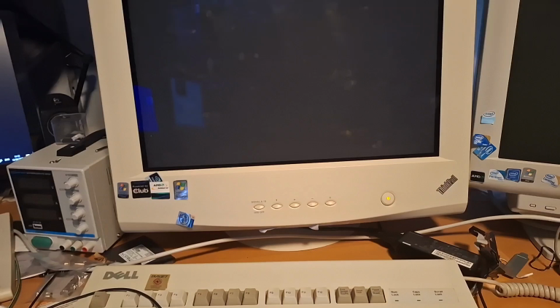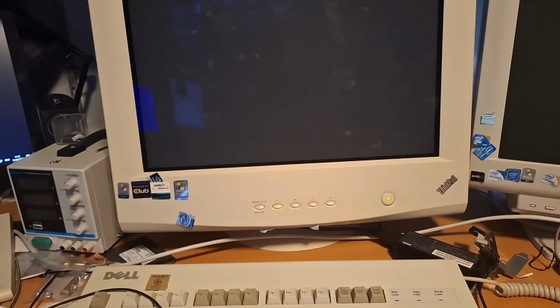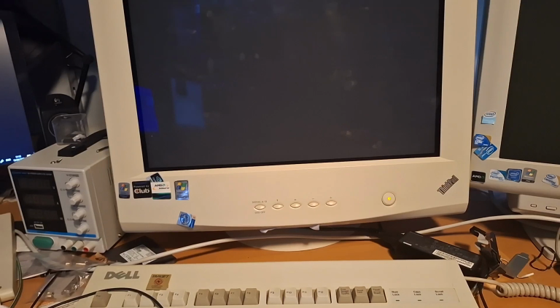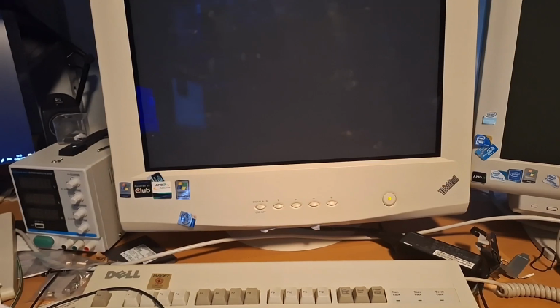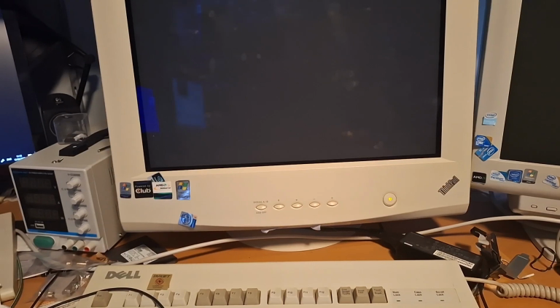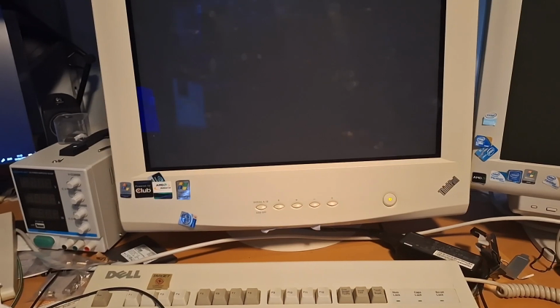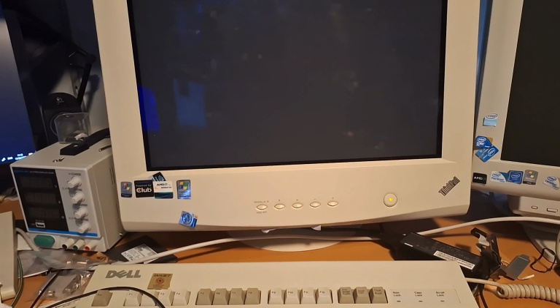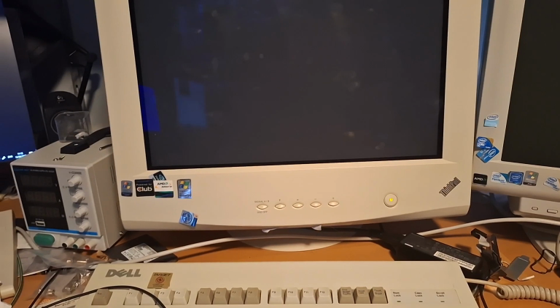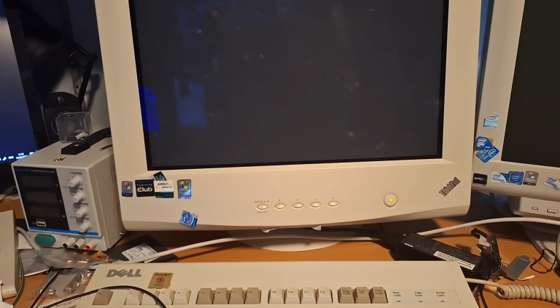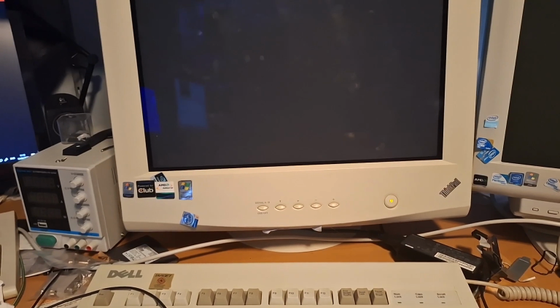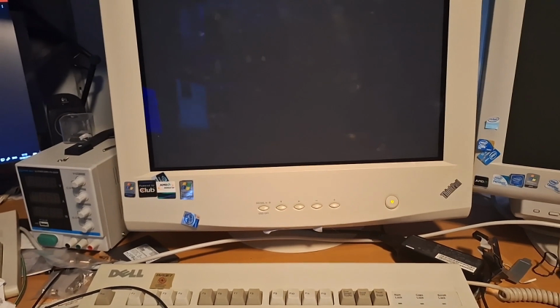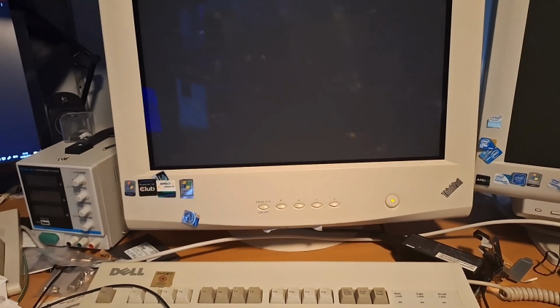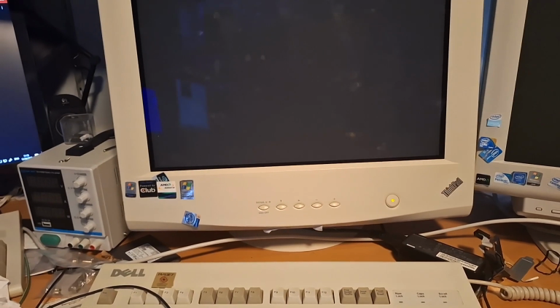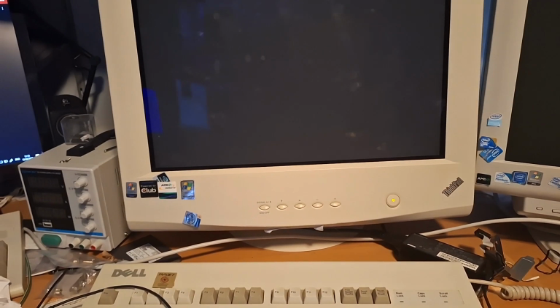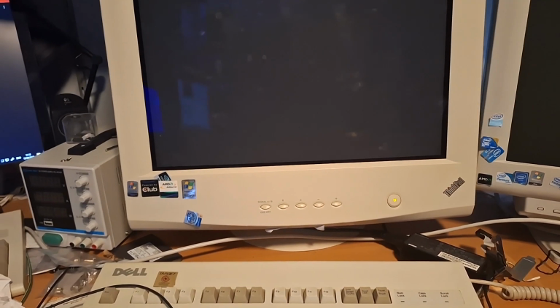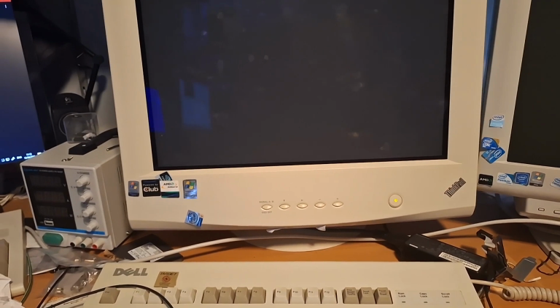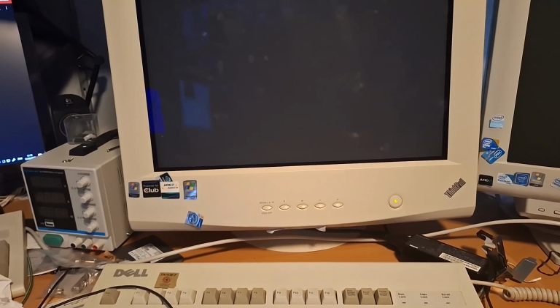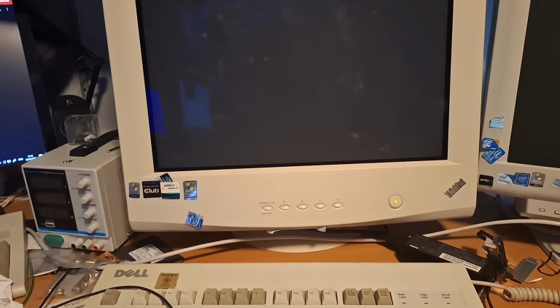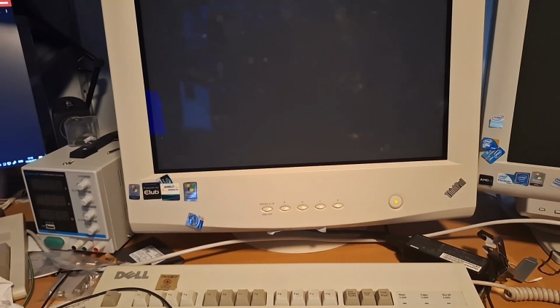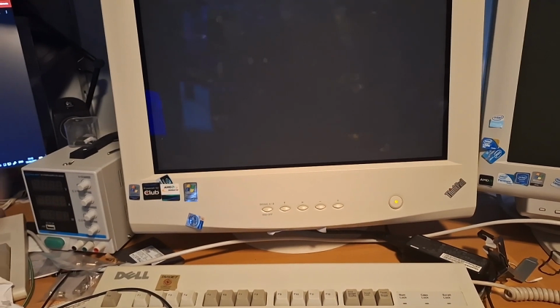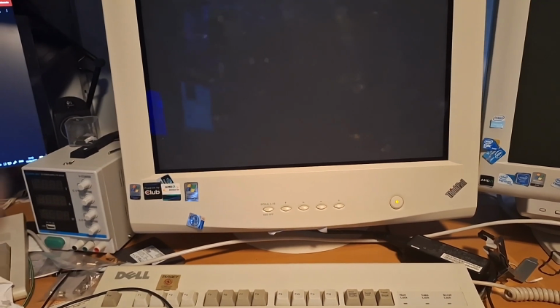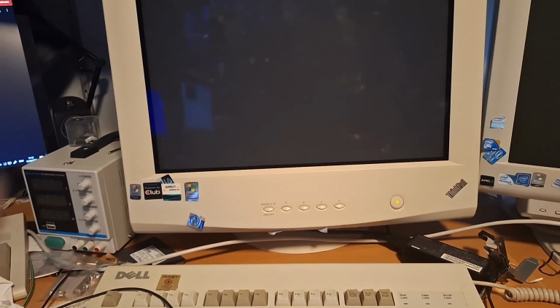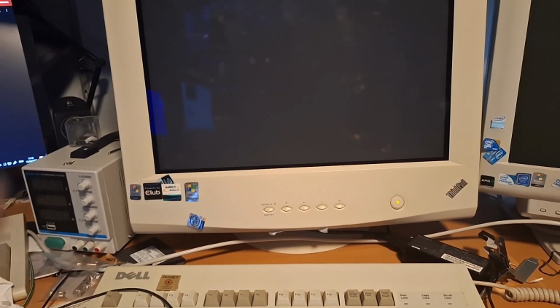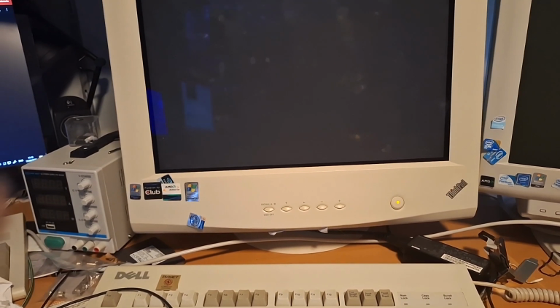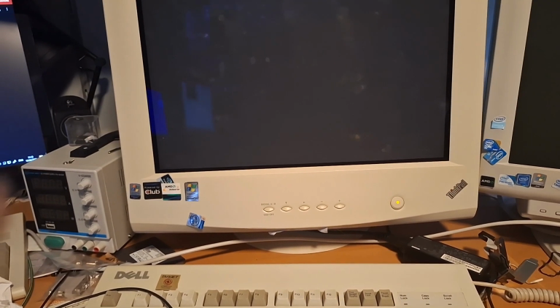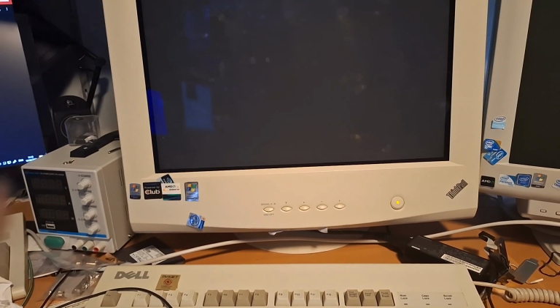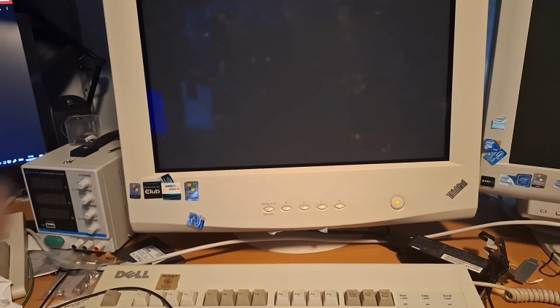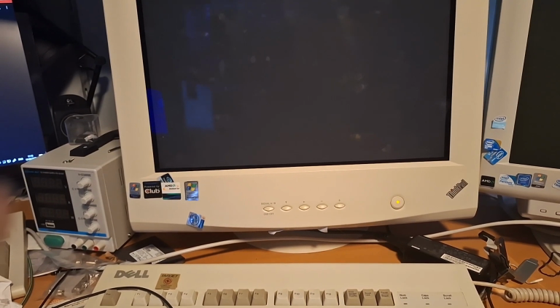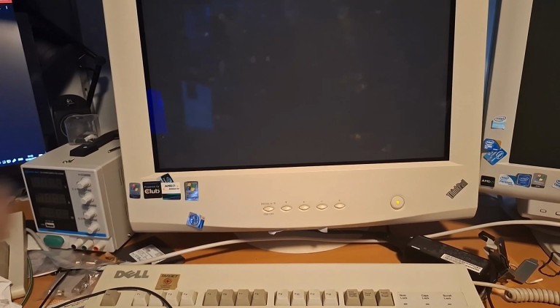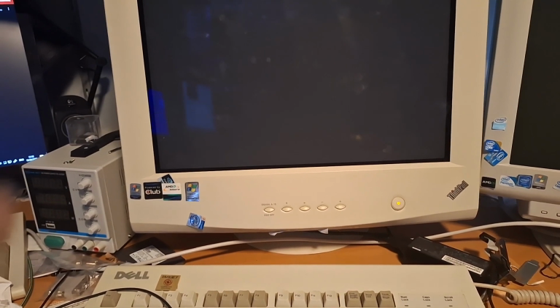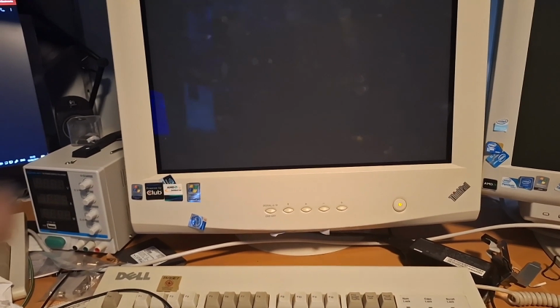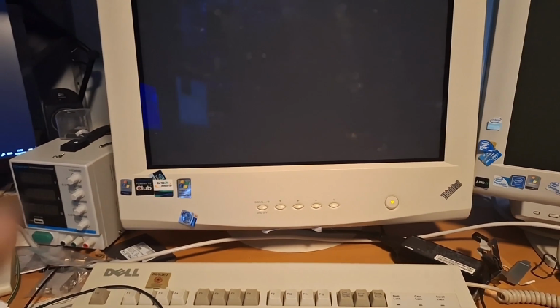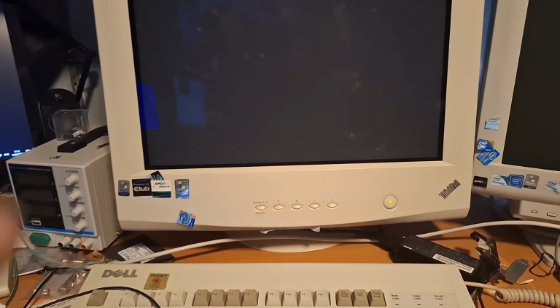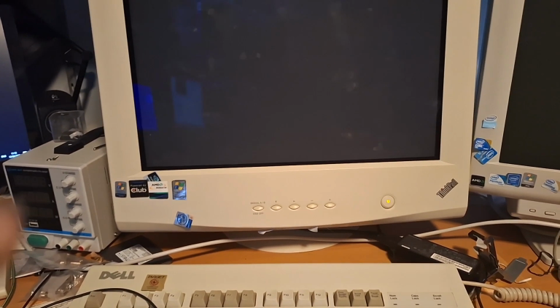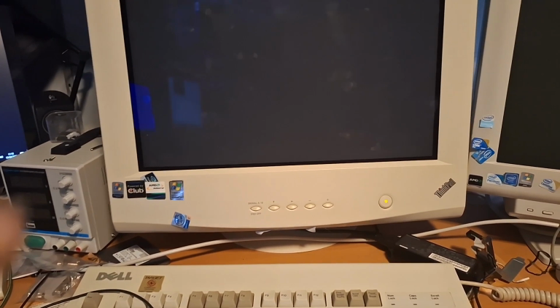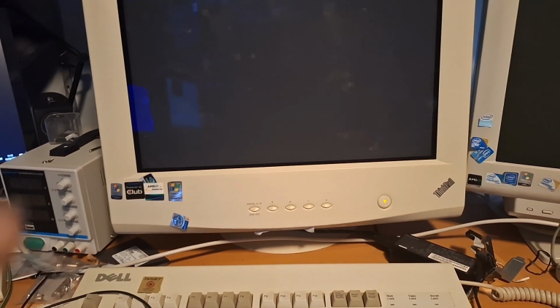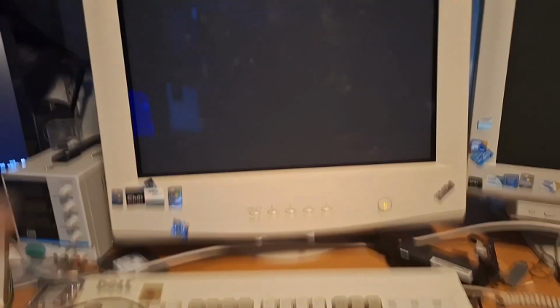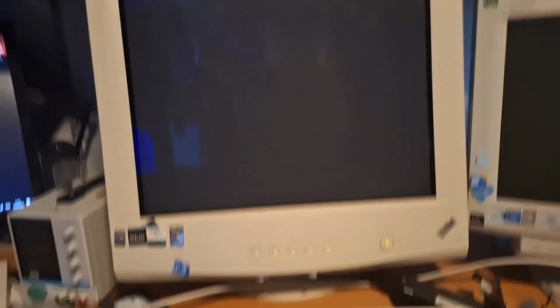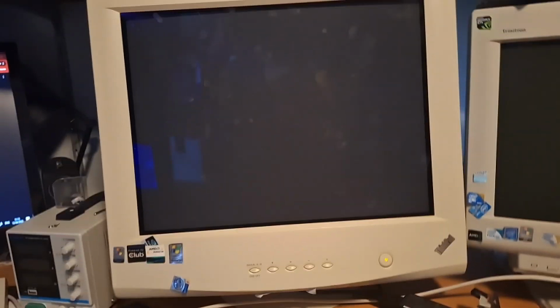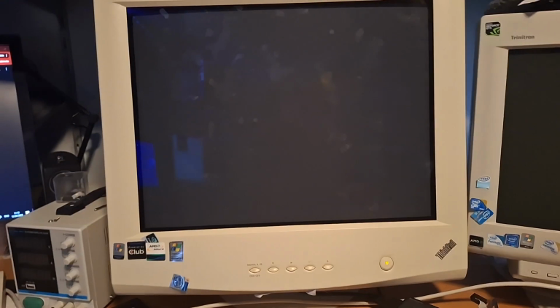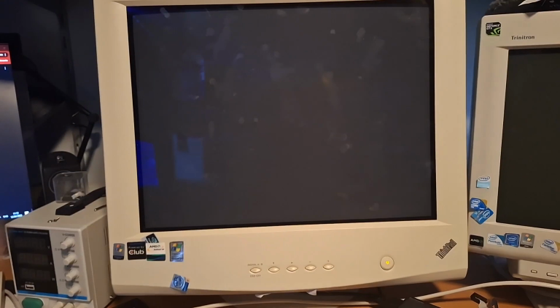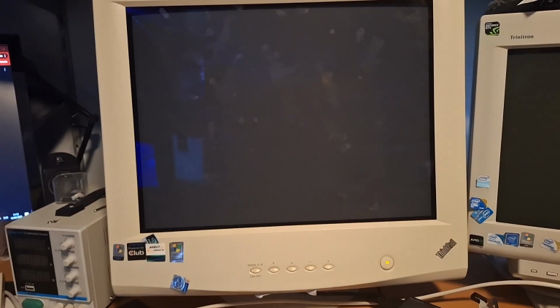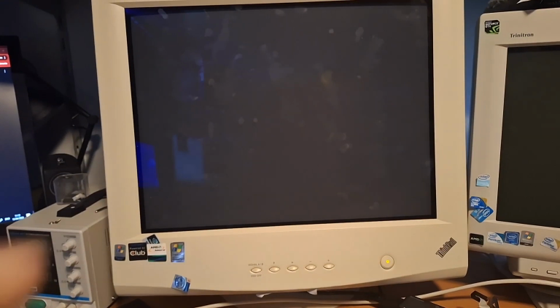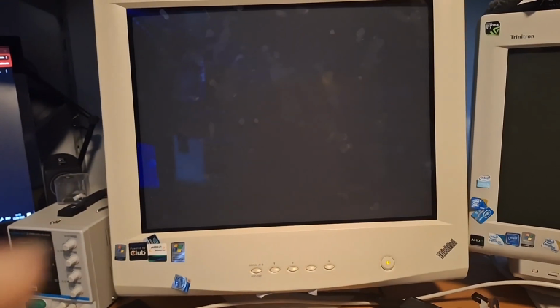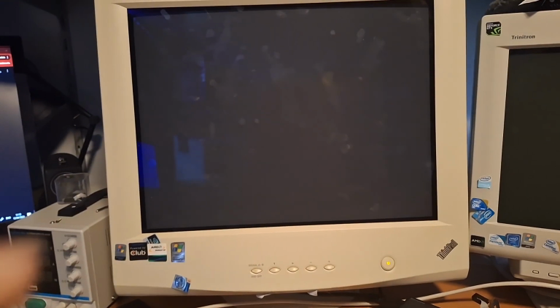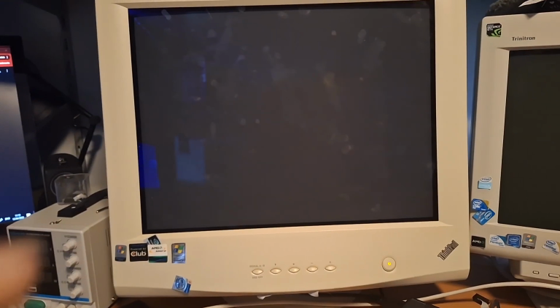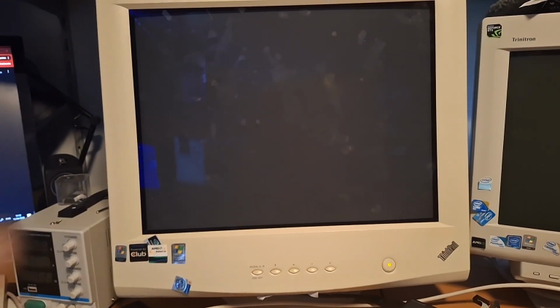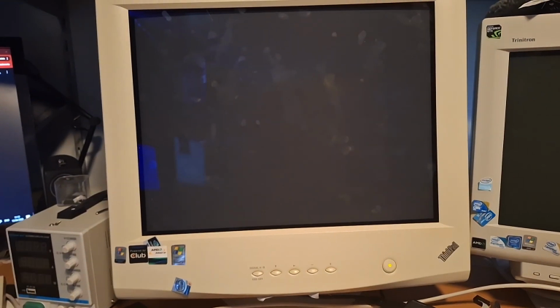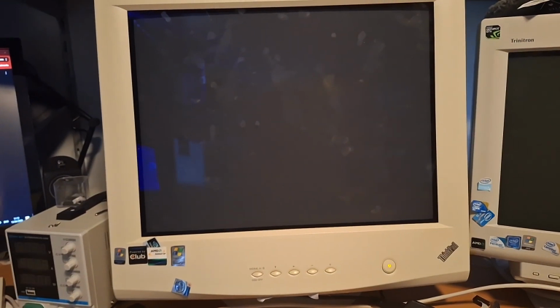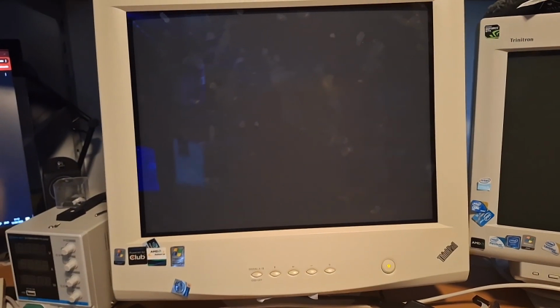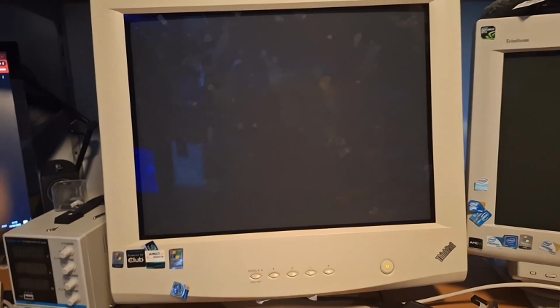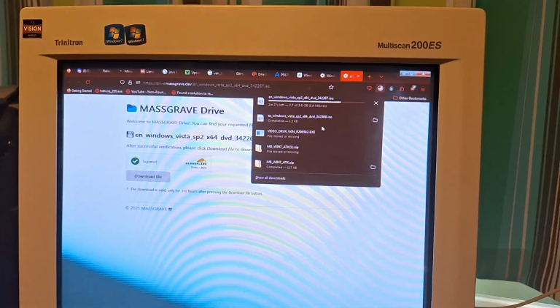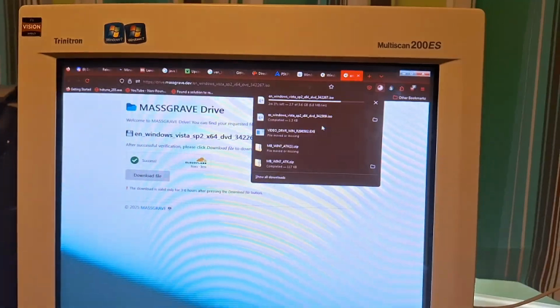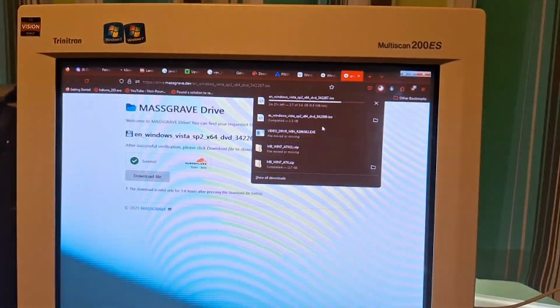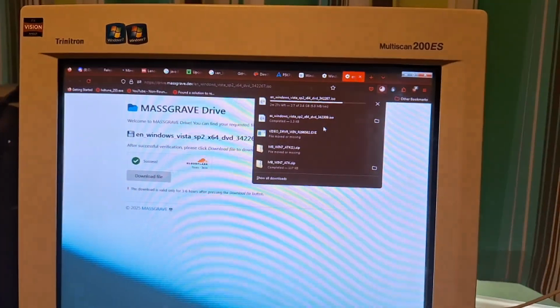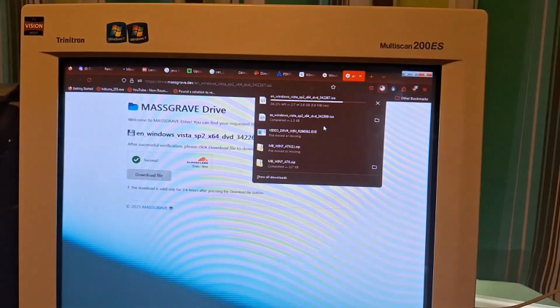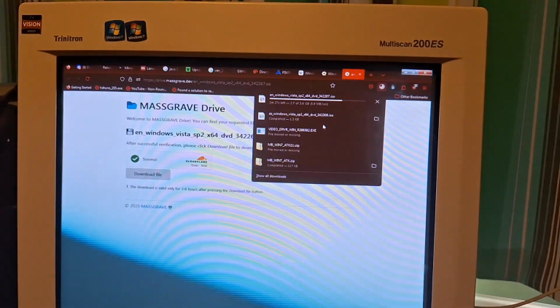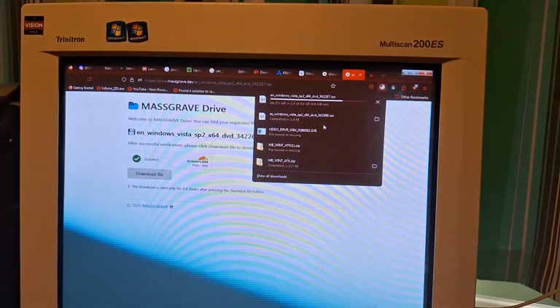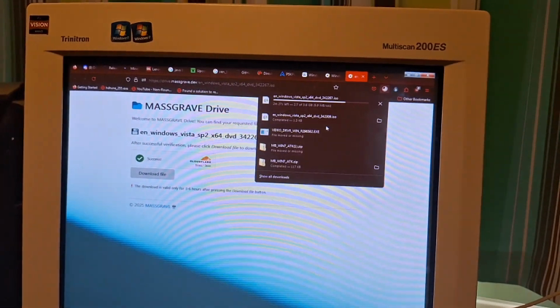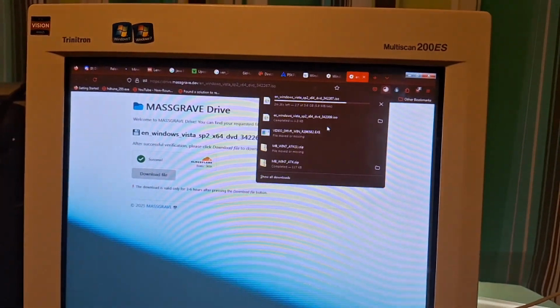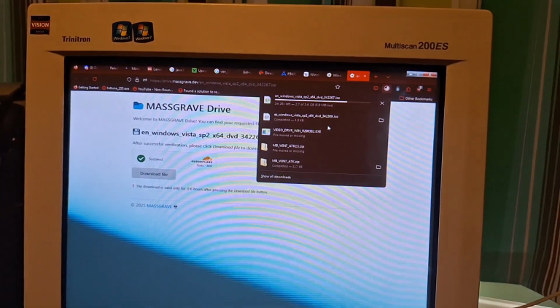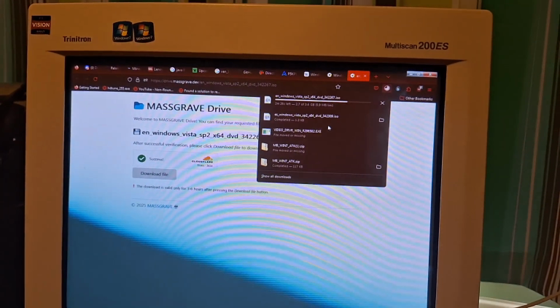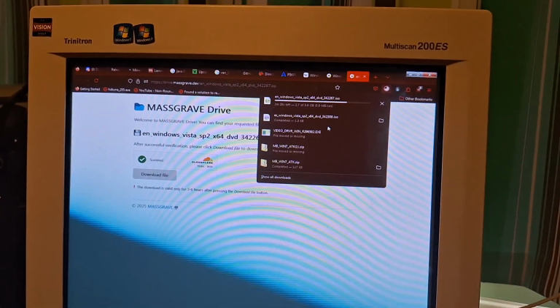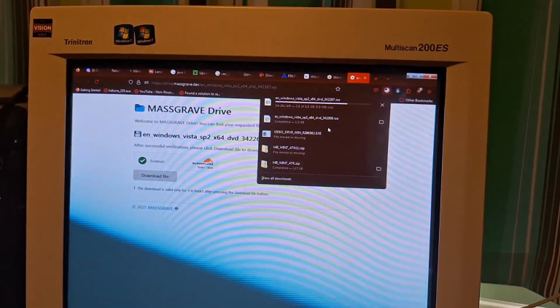I talked to you guys about the fact that I can't get the video drivers working on XP, so we're going Vista mode.